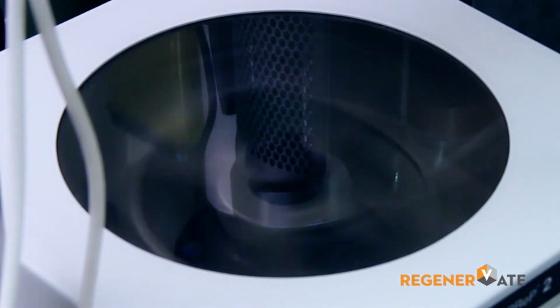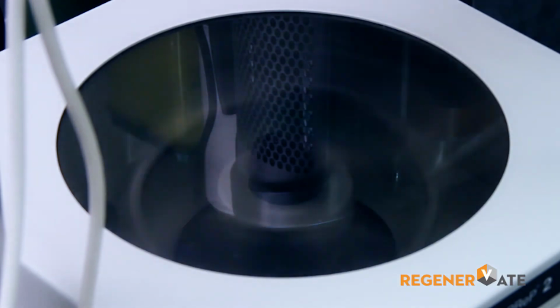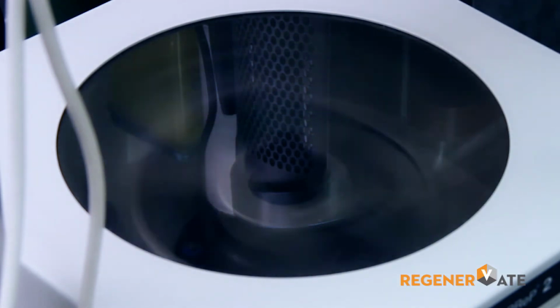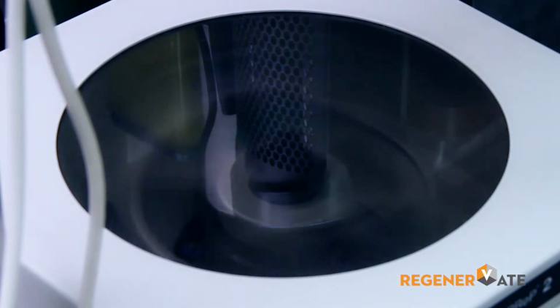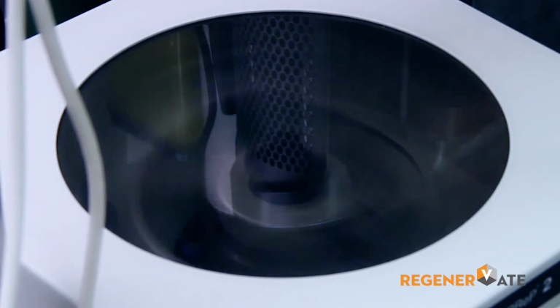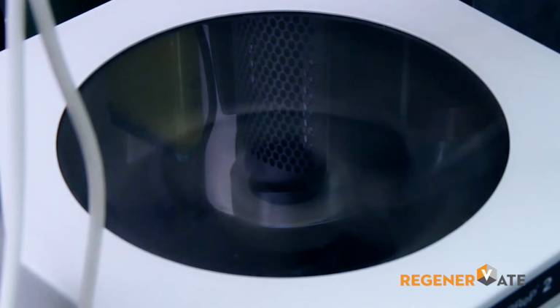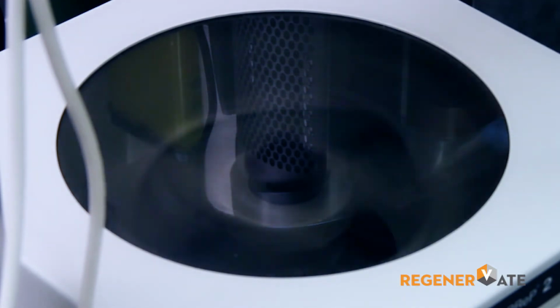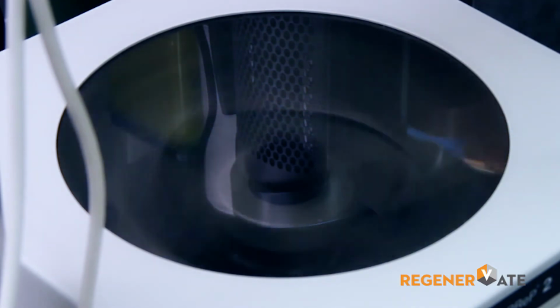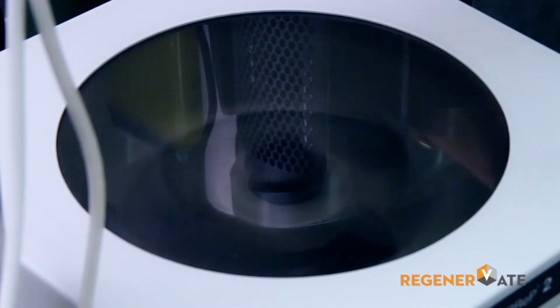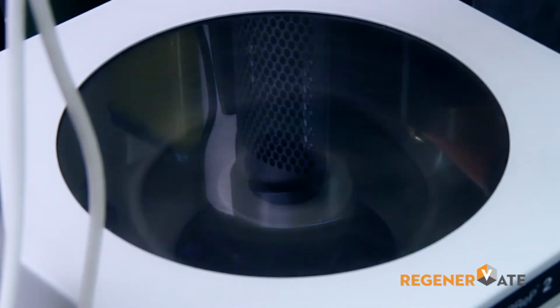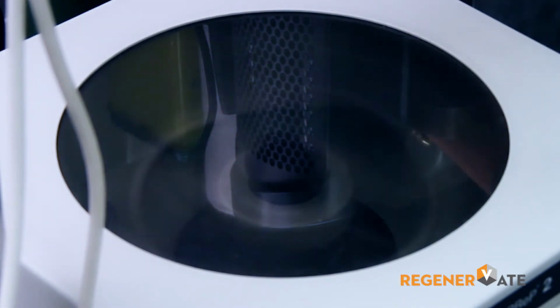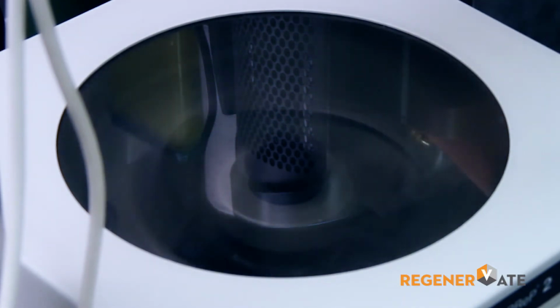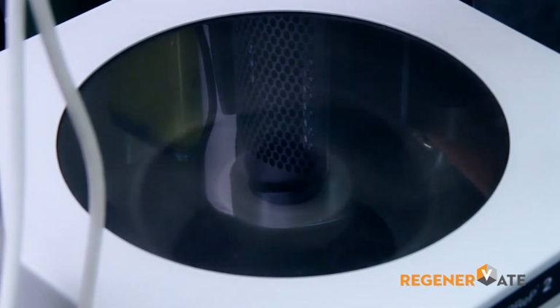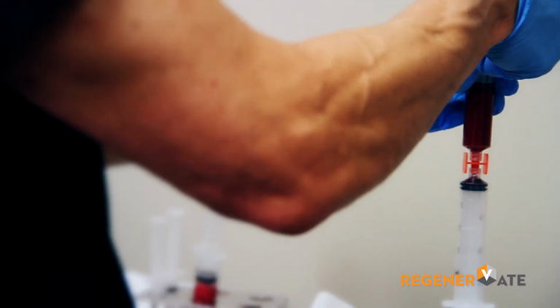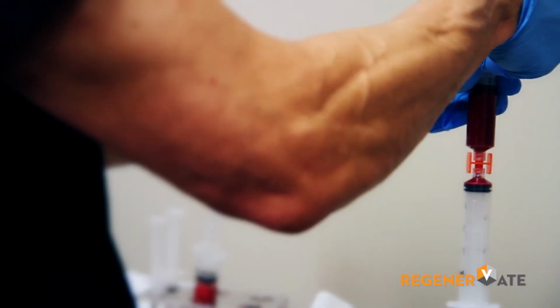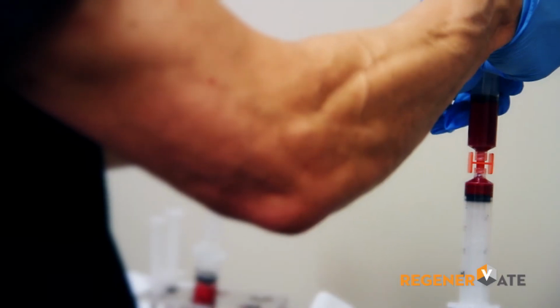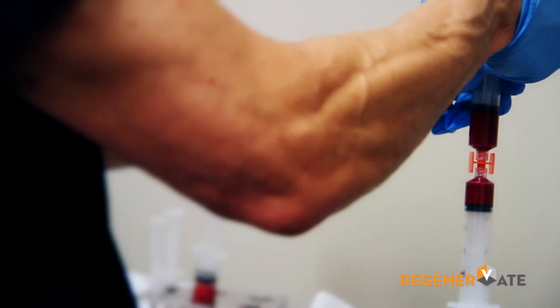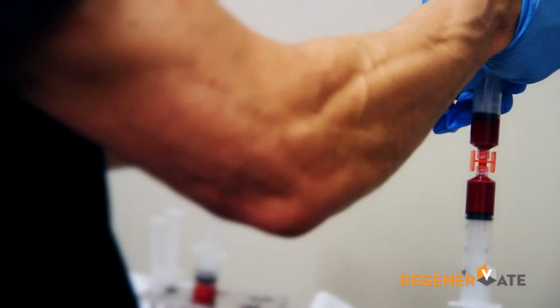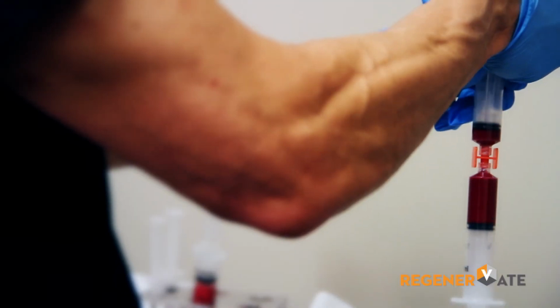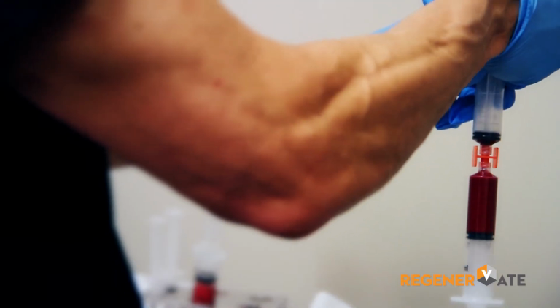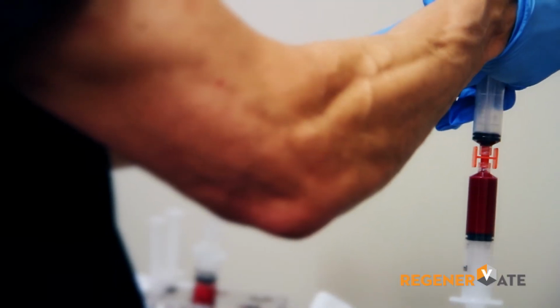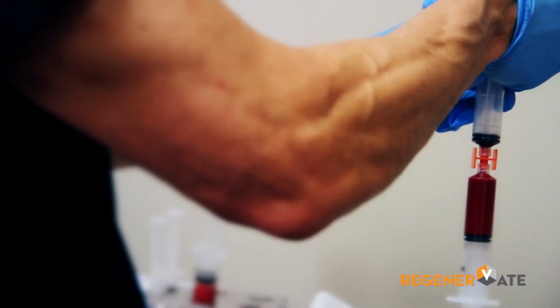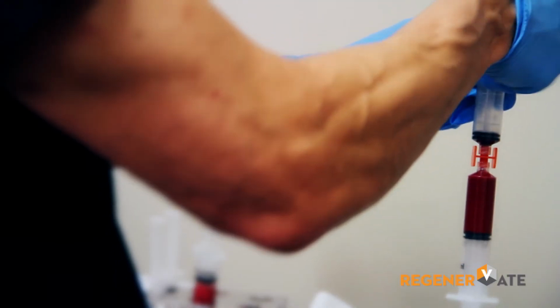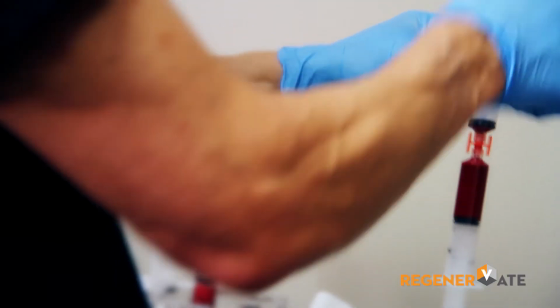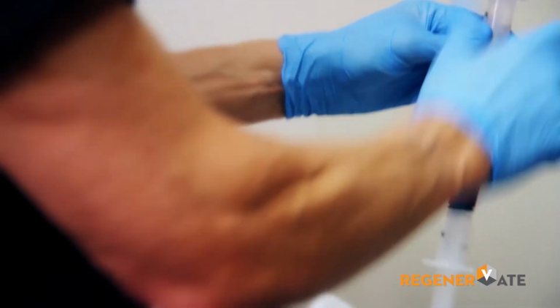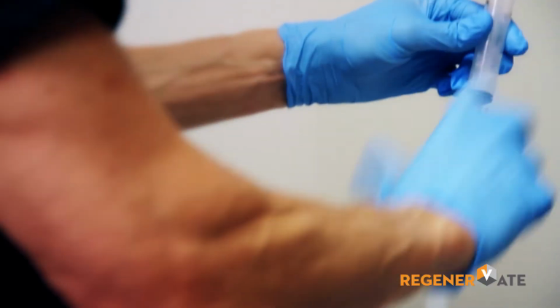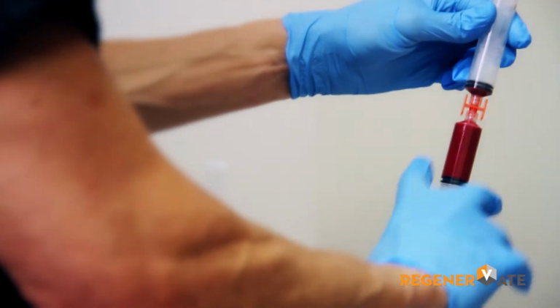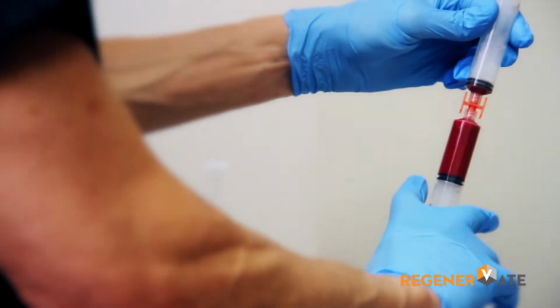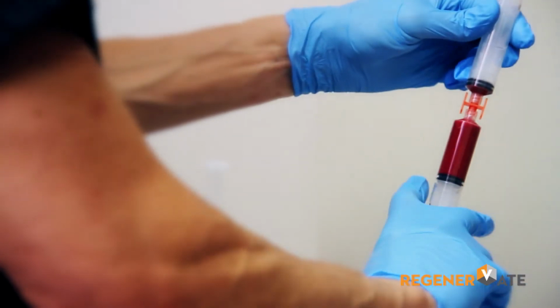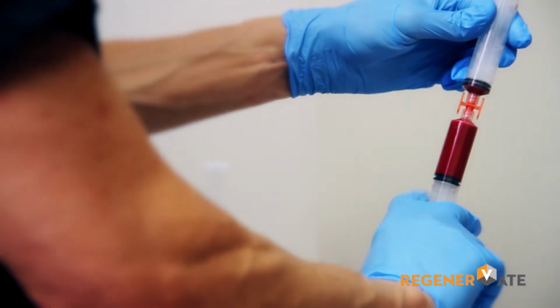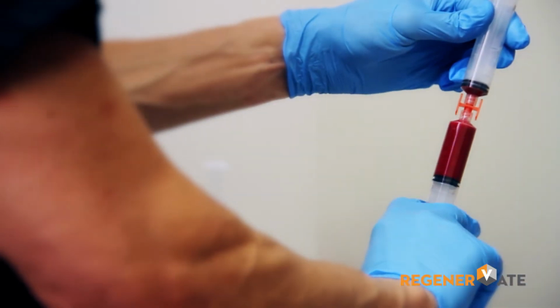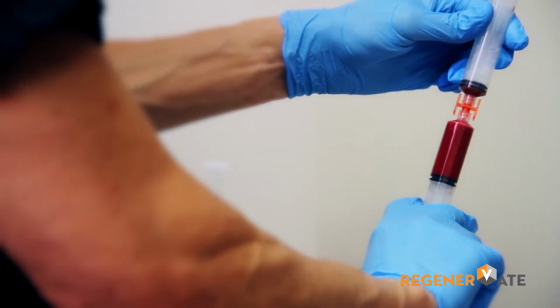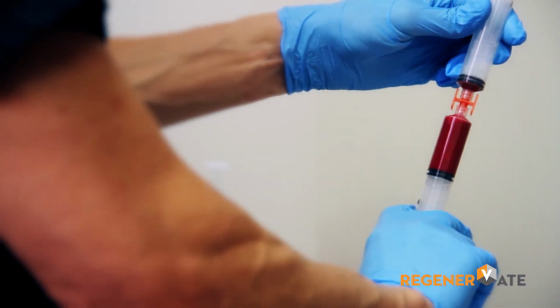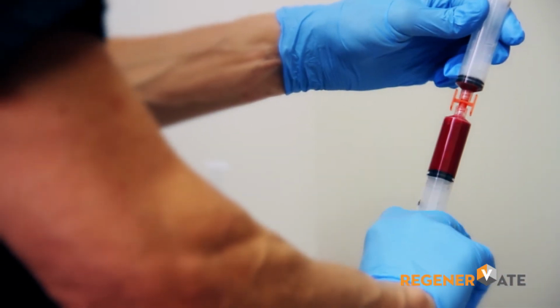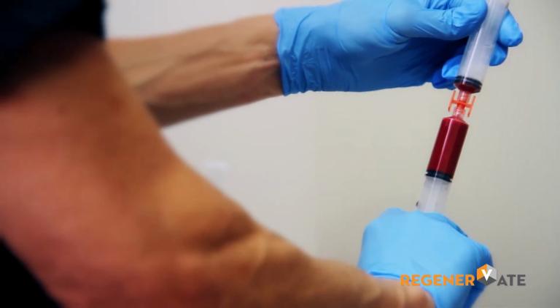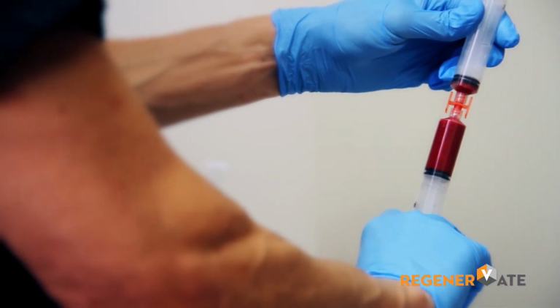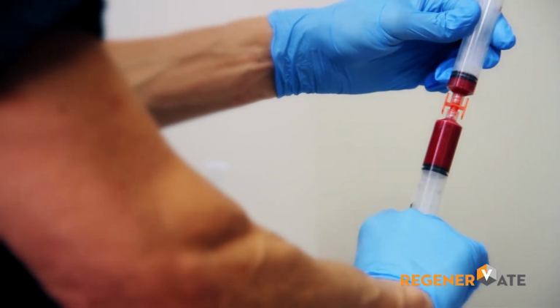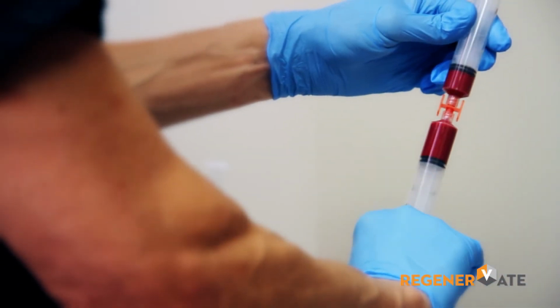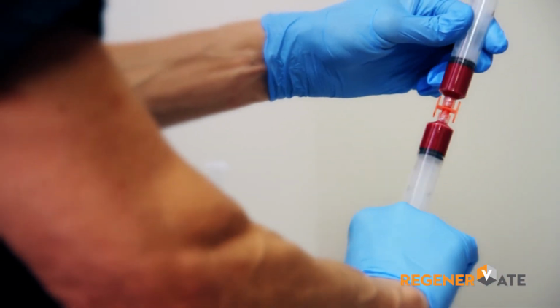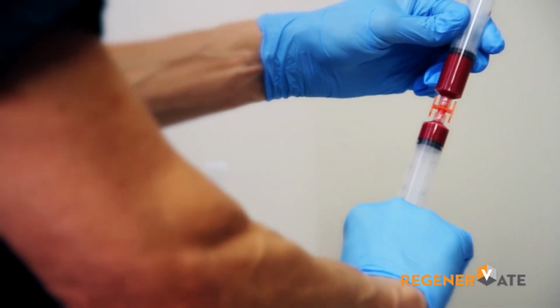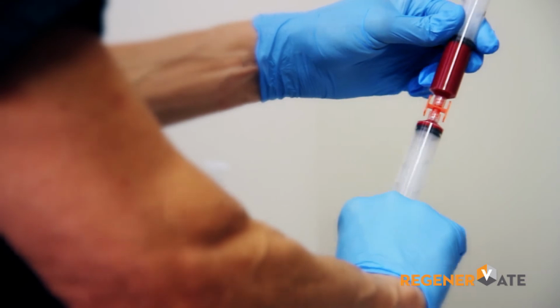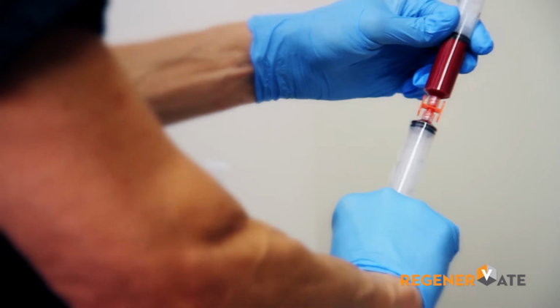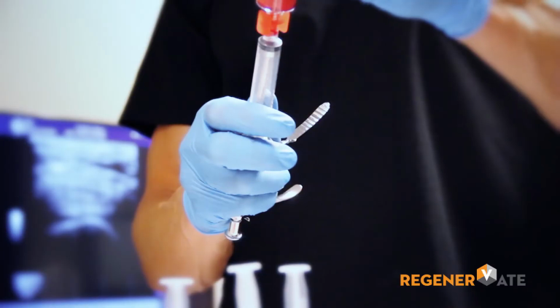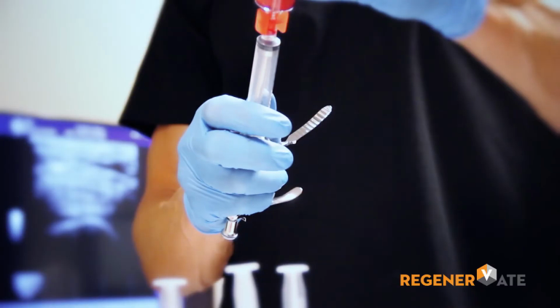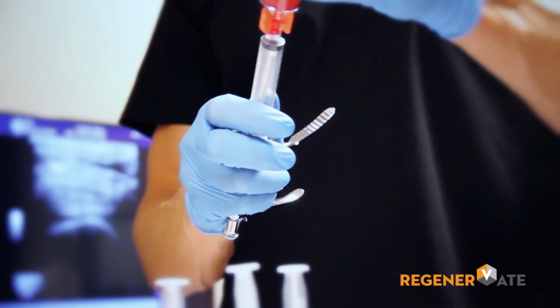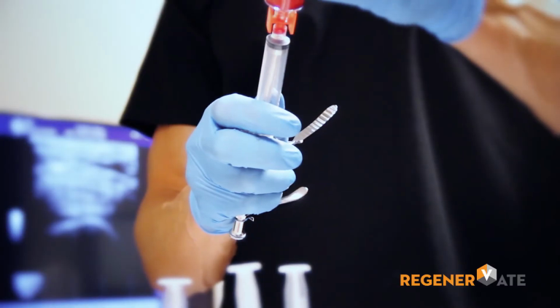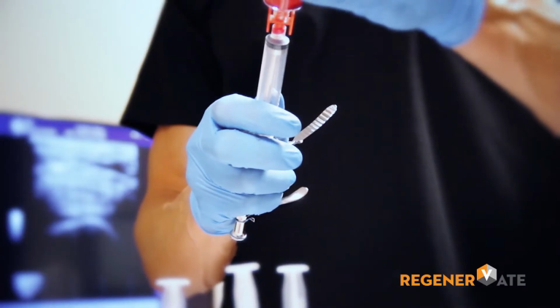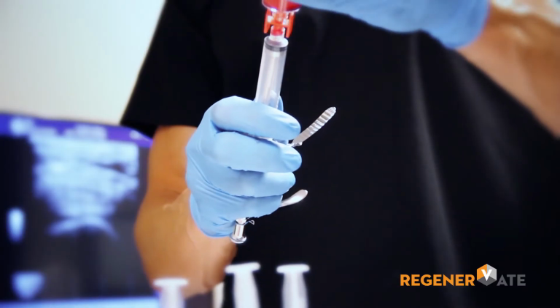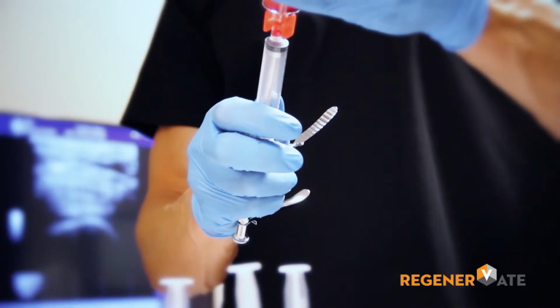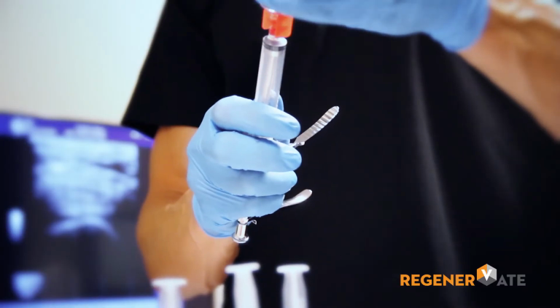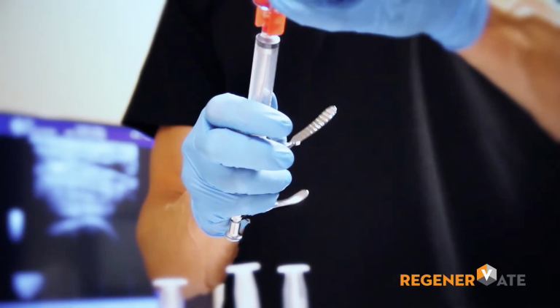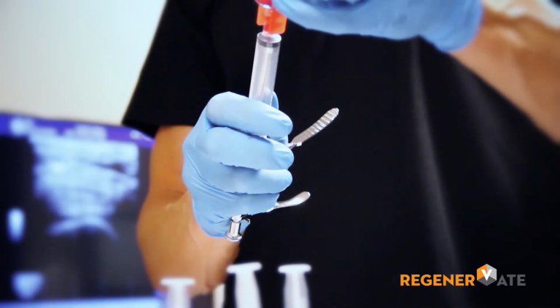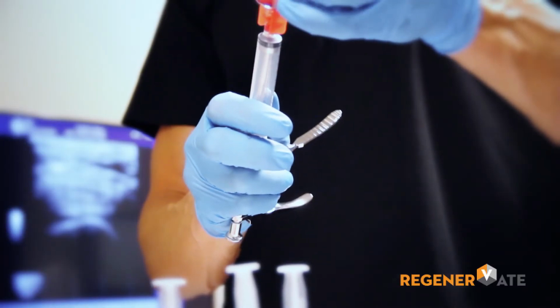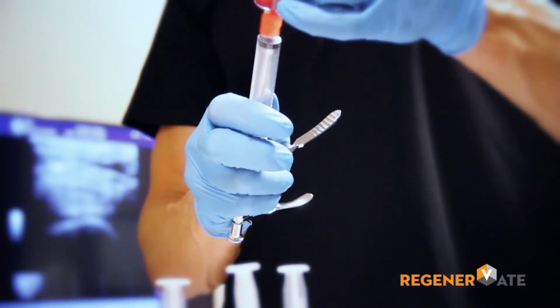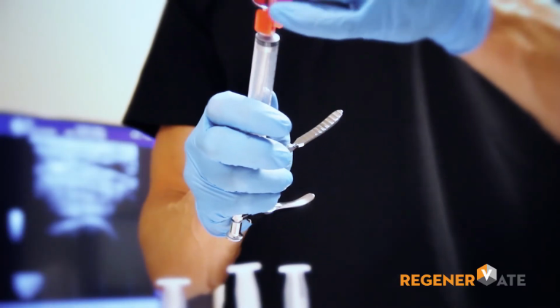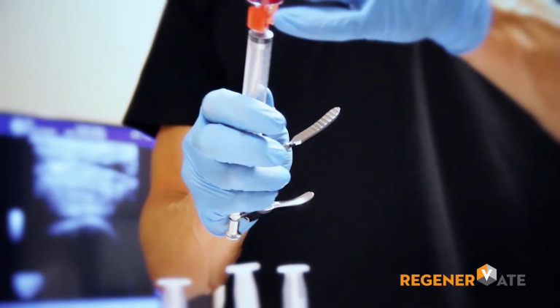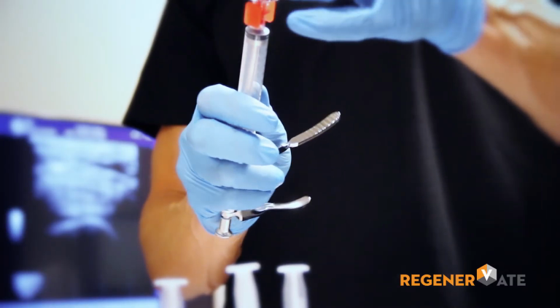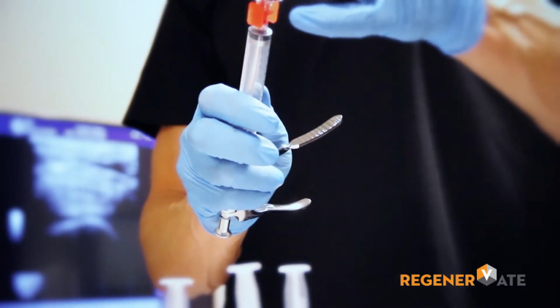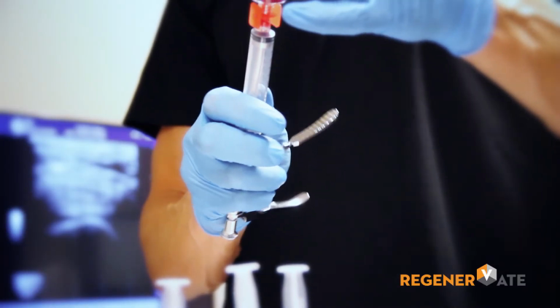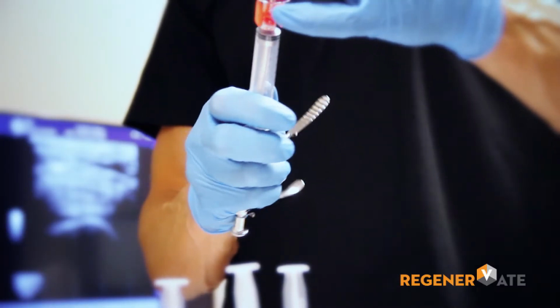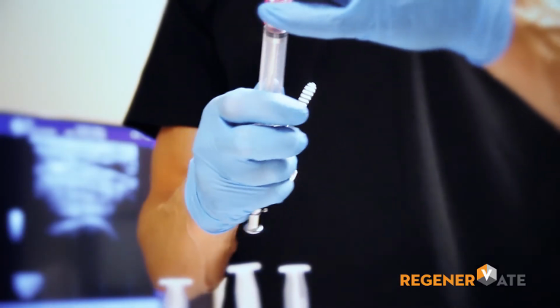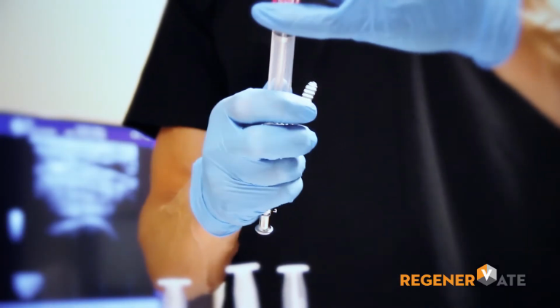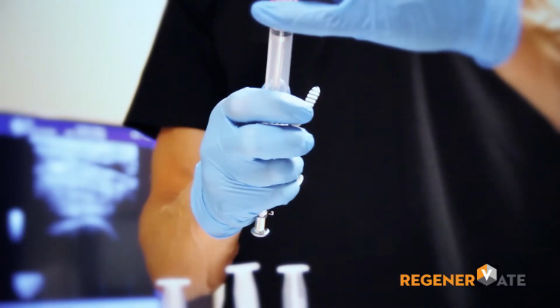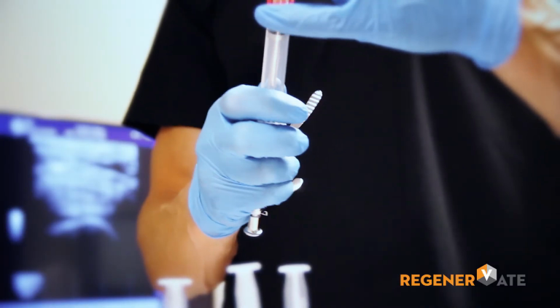Once the fat is separated, we then take the fat, mix it with the platelet-rich plasma, and ready the syringe for injection.